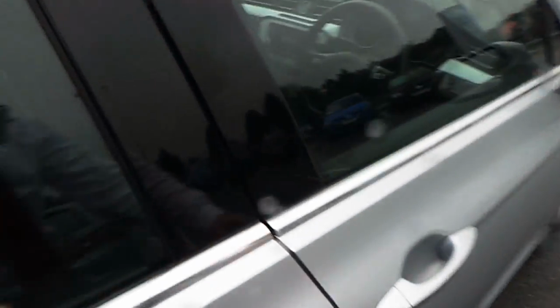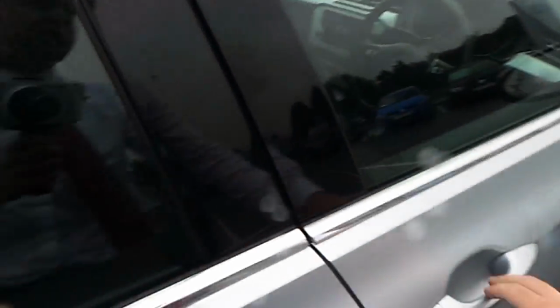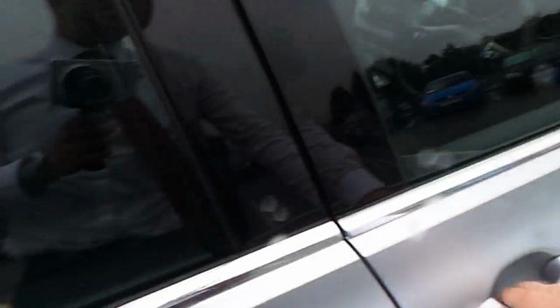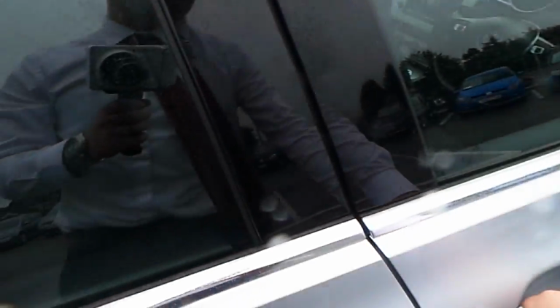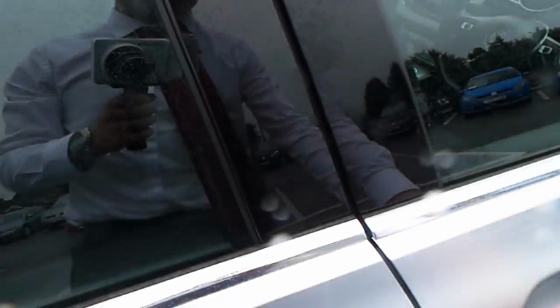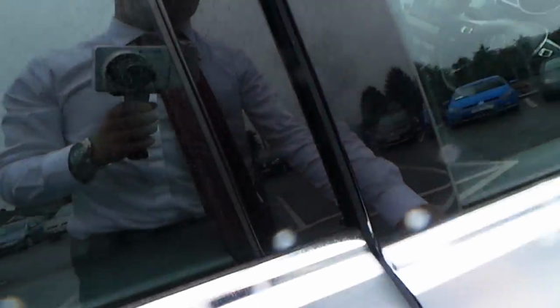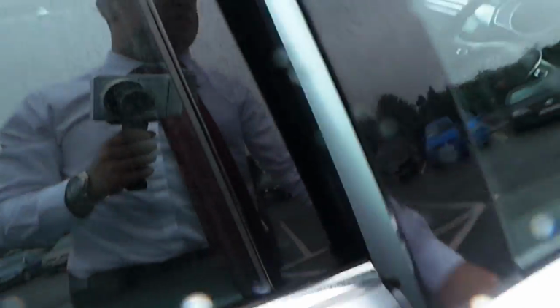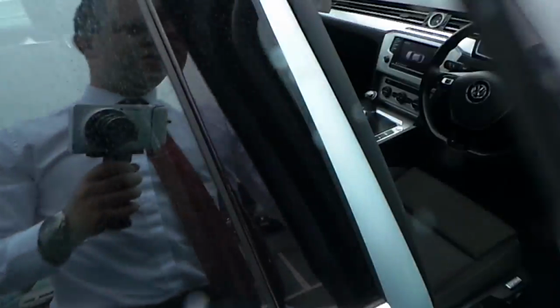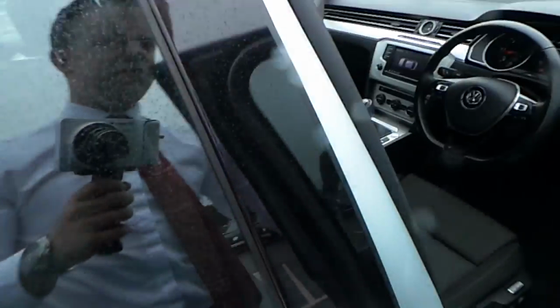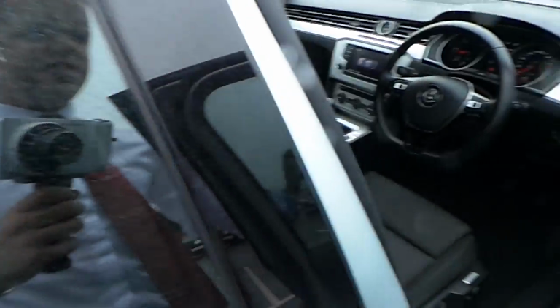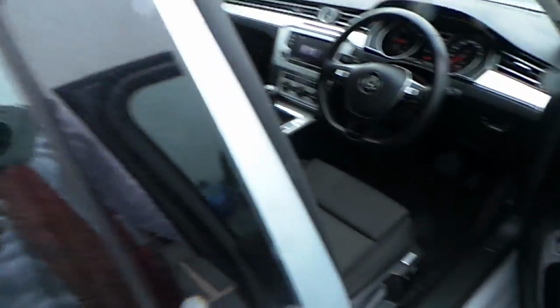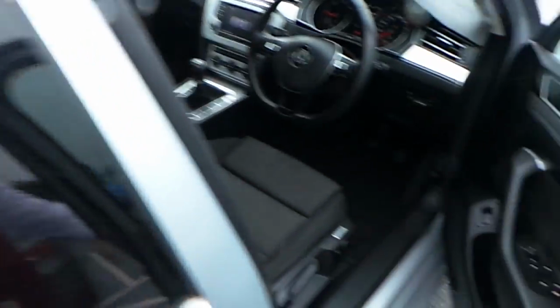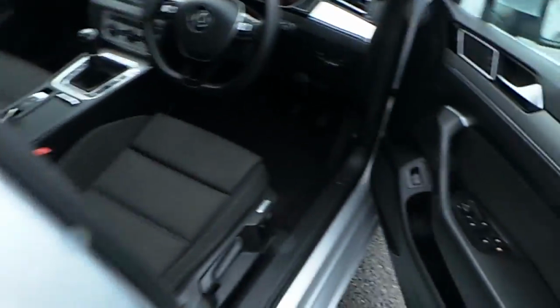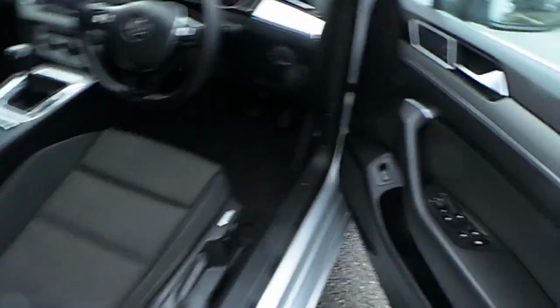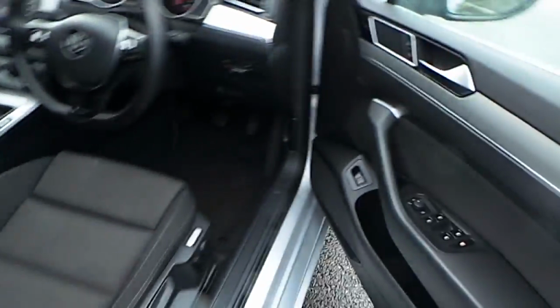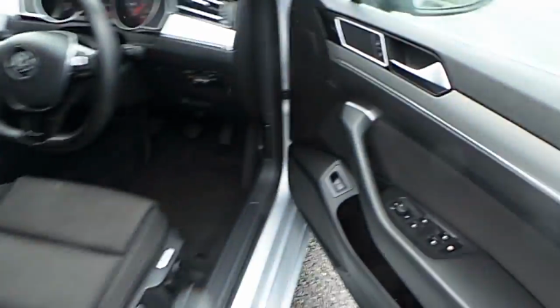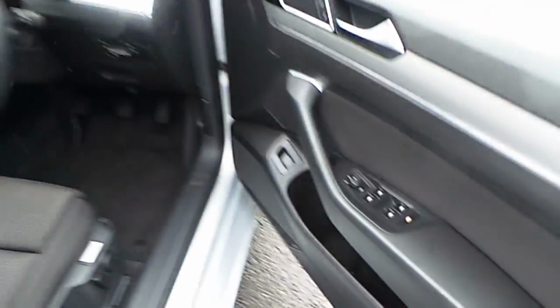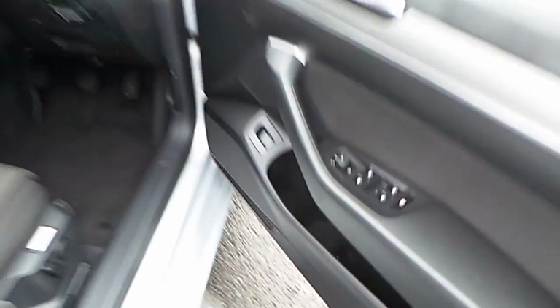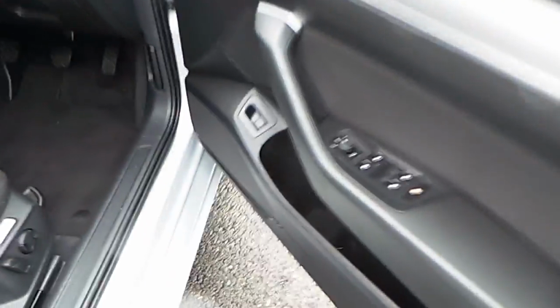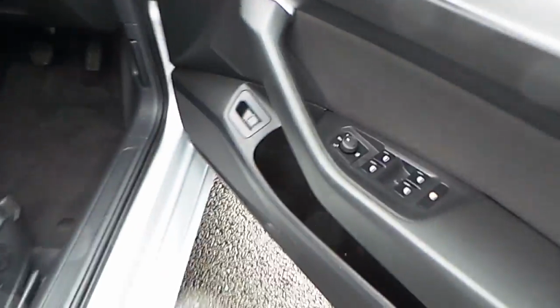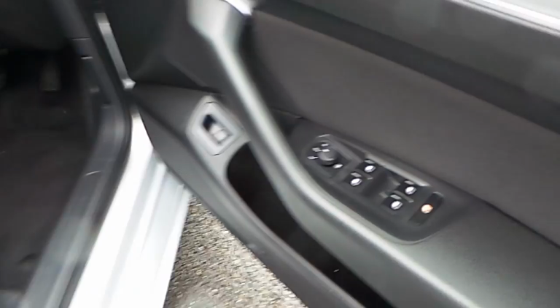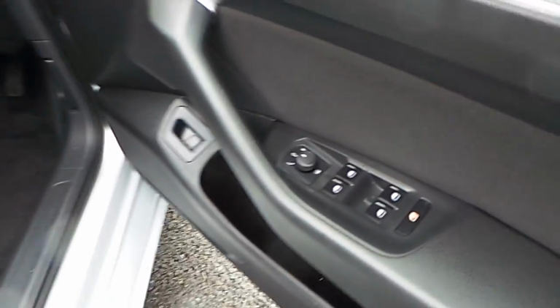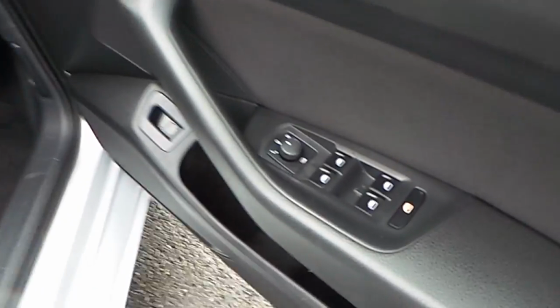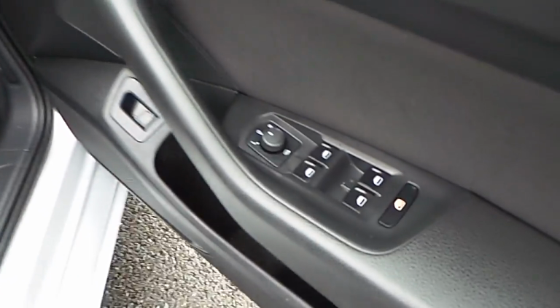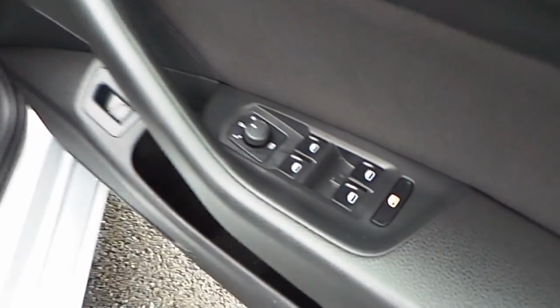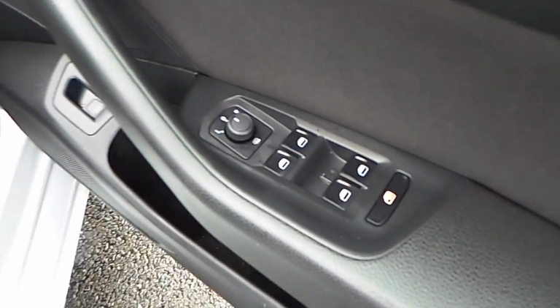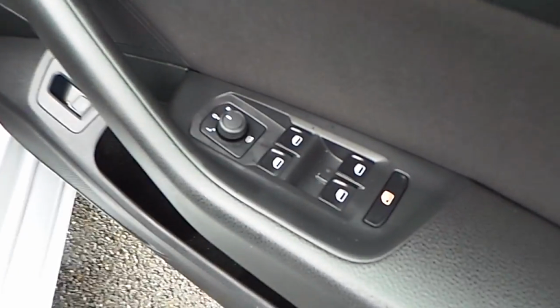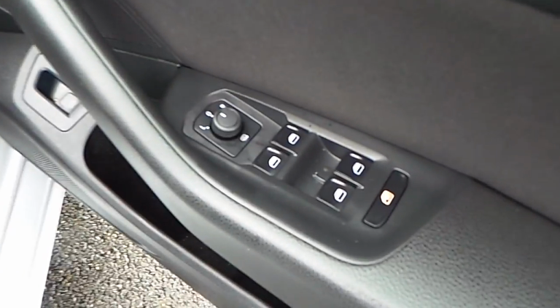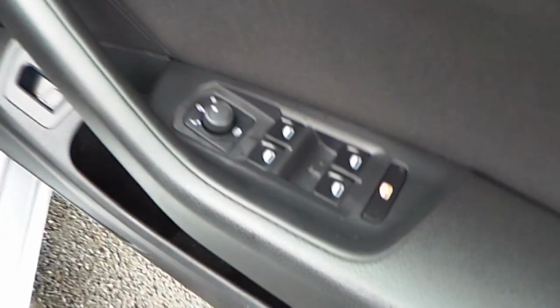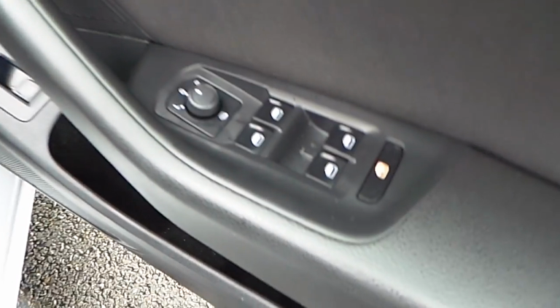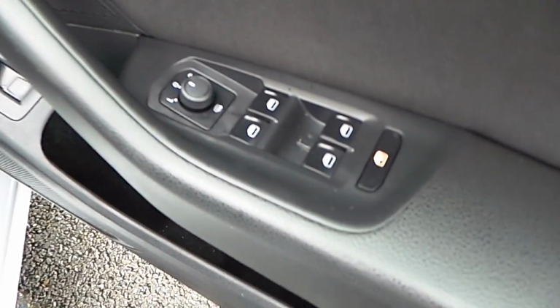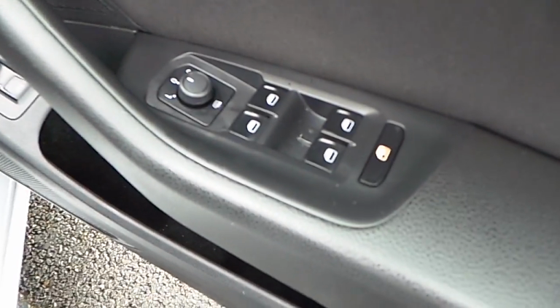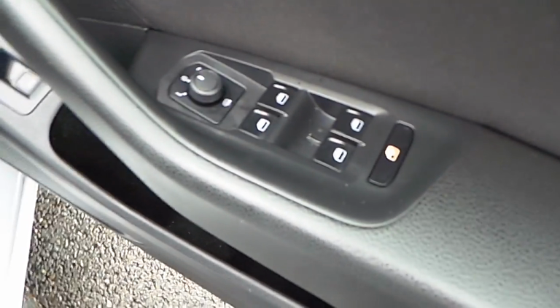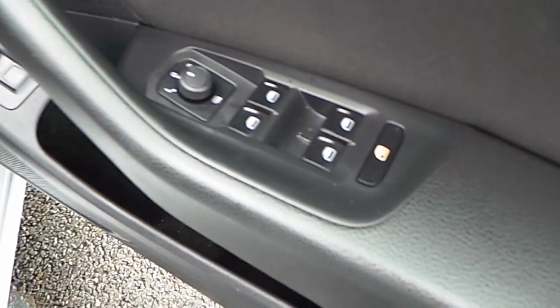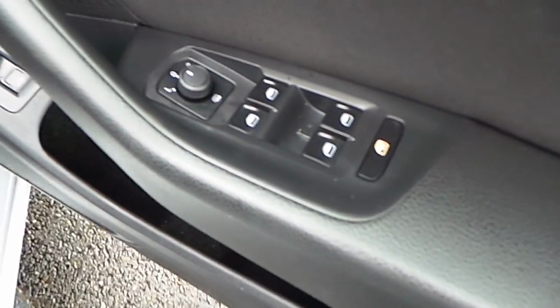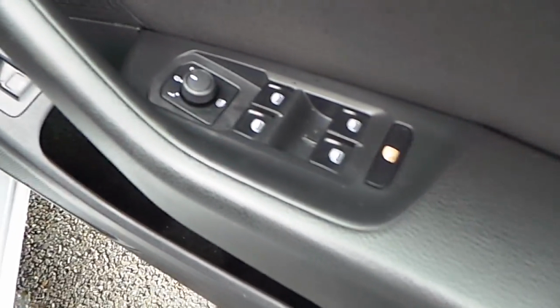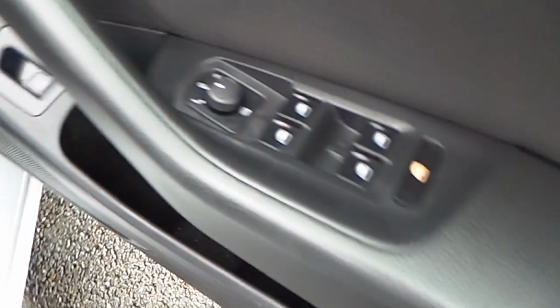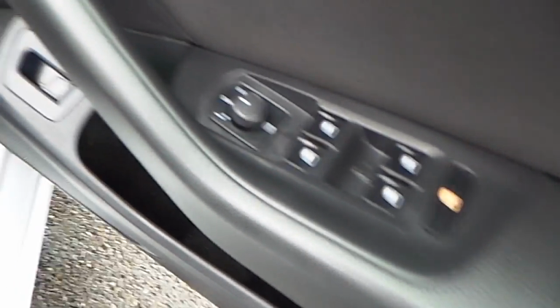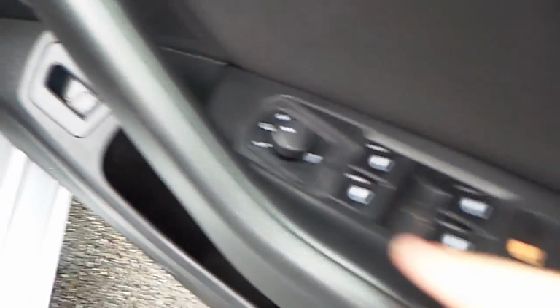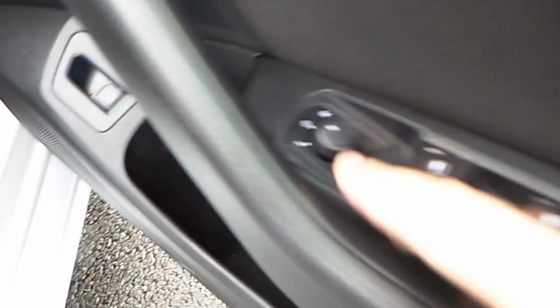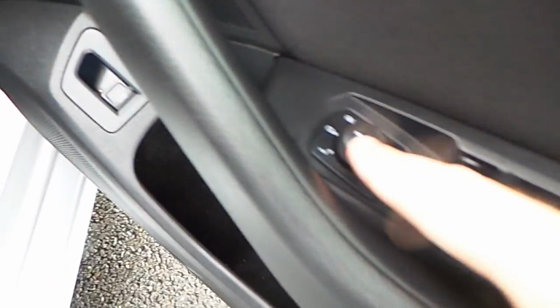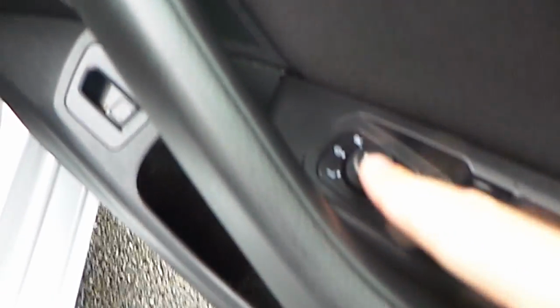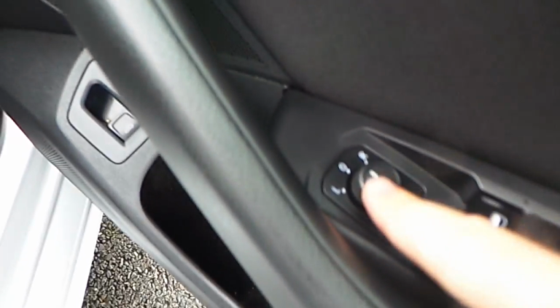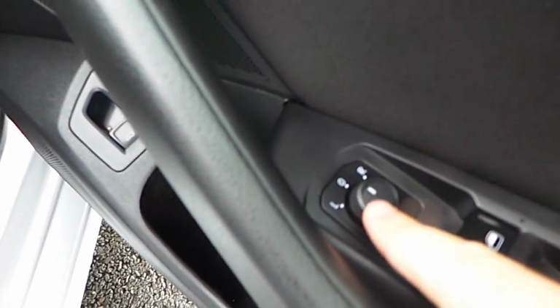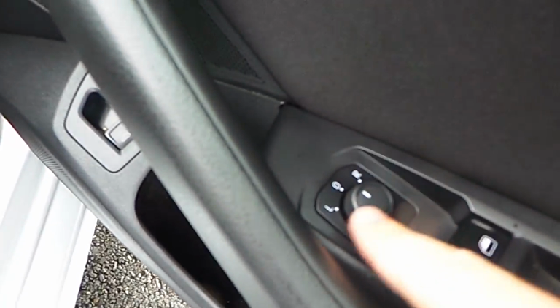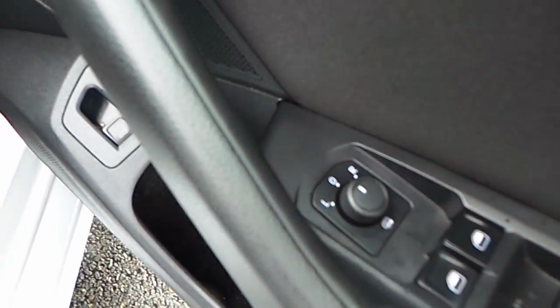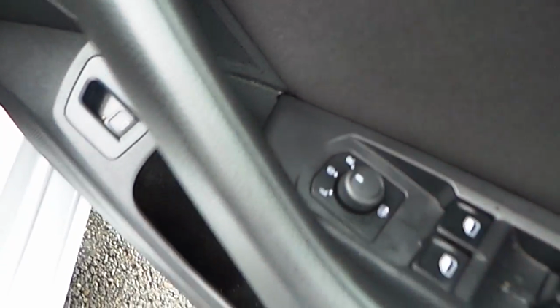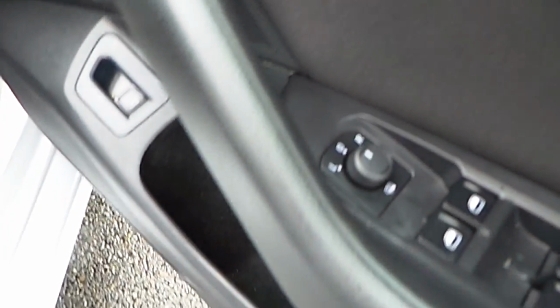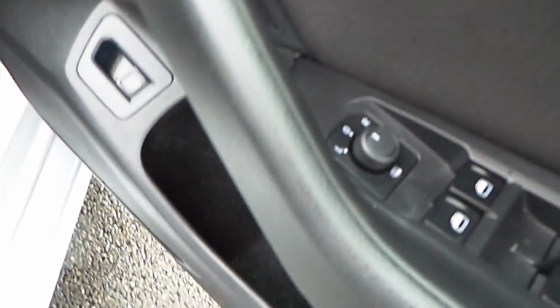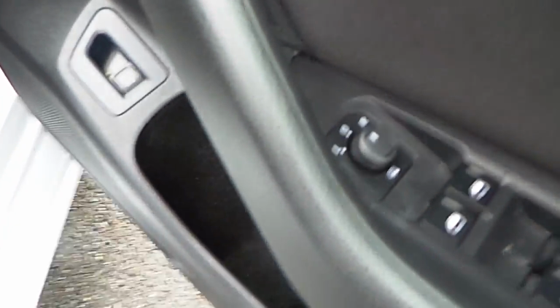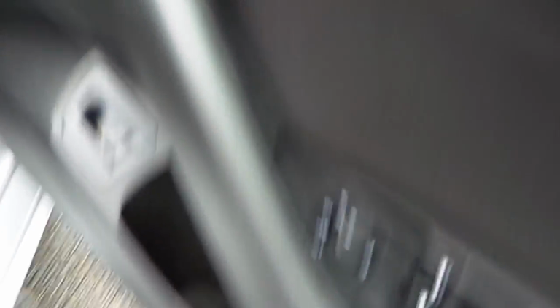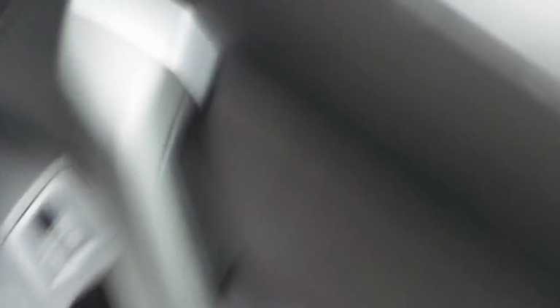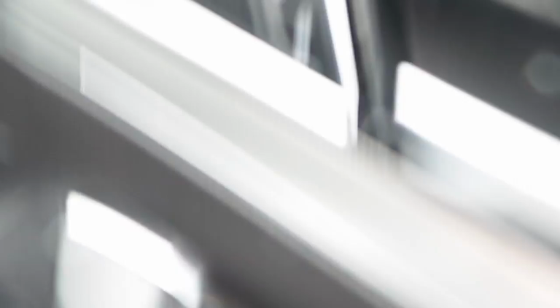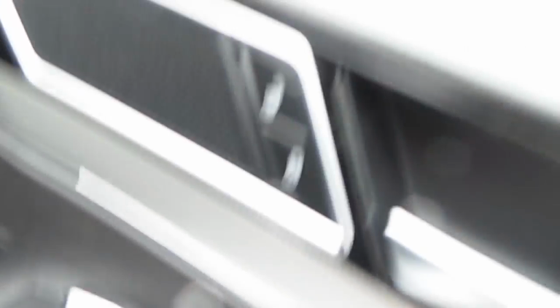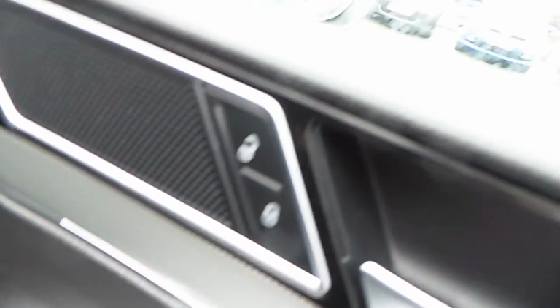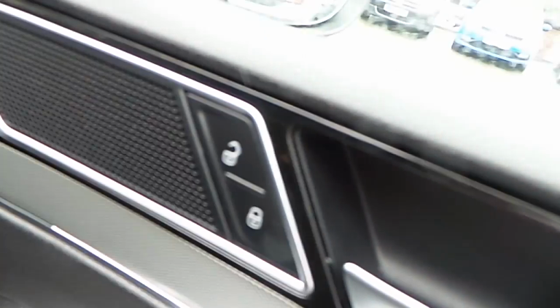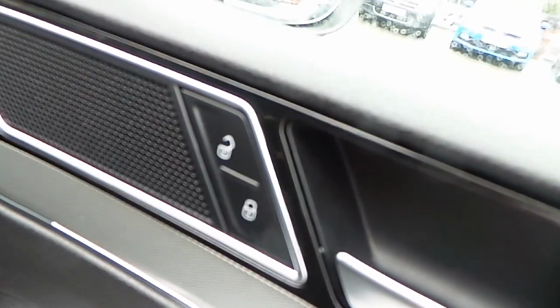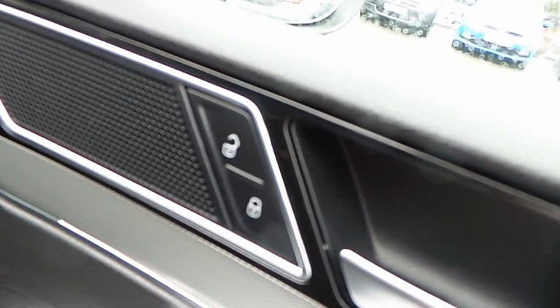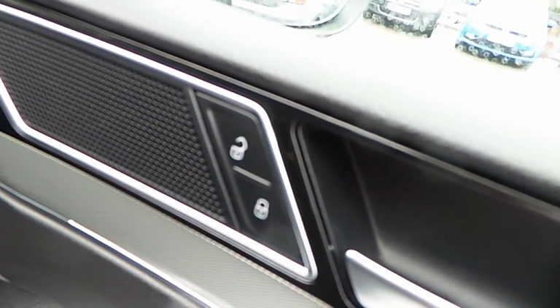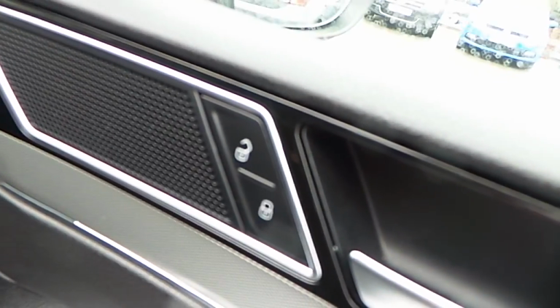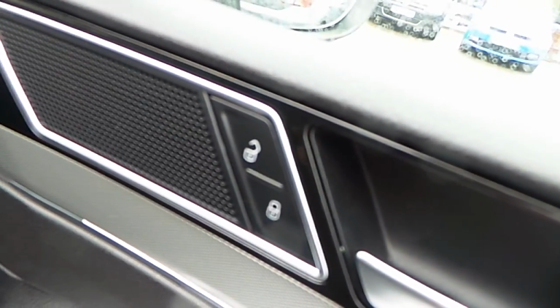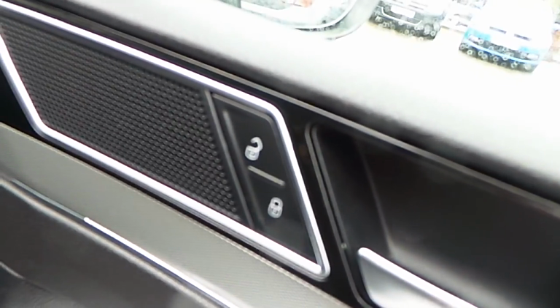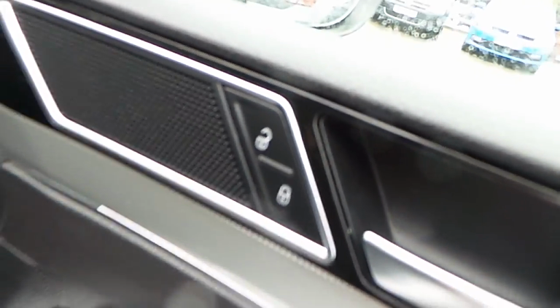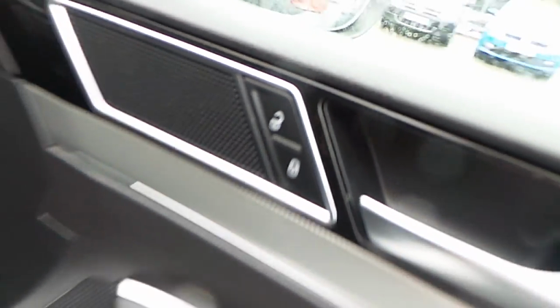I'll show you the front. As you can see you've got front and rear electric windows. You've got heated electric mirrors and you've also got central locking.